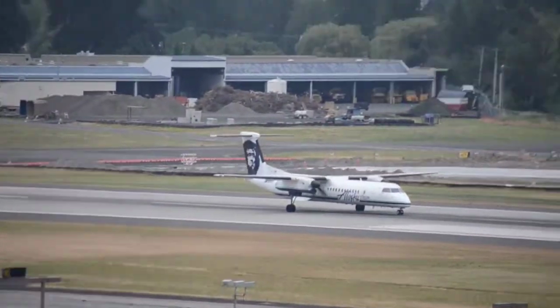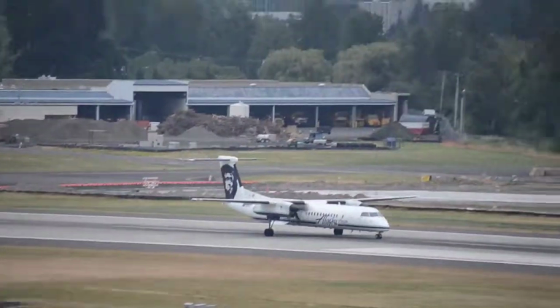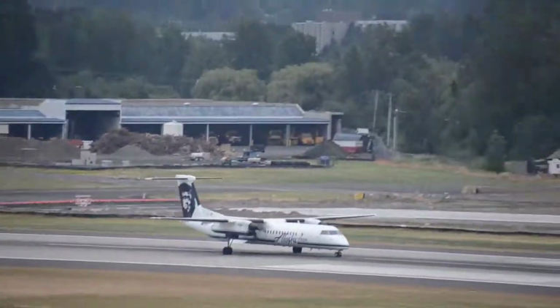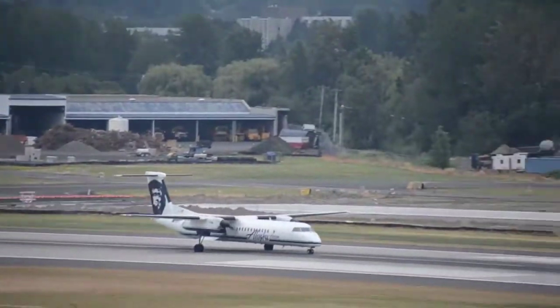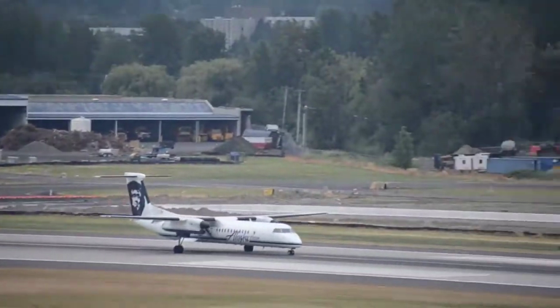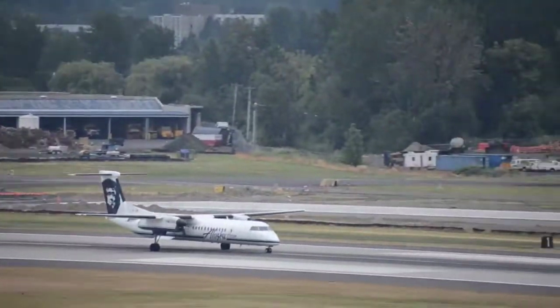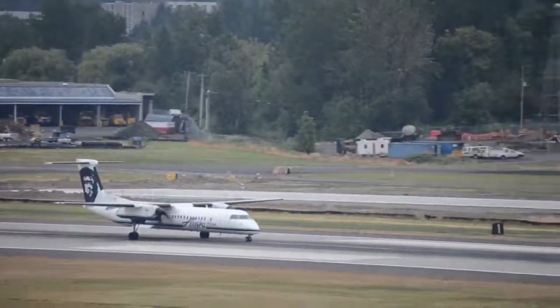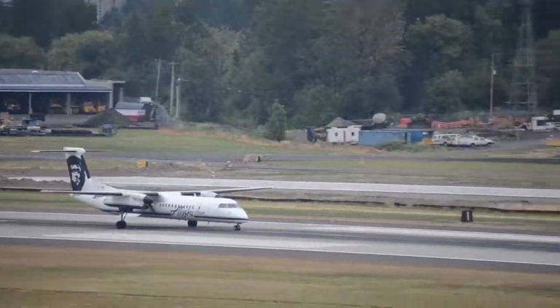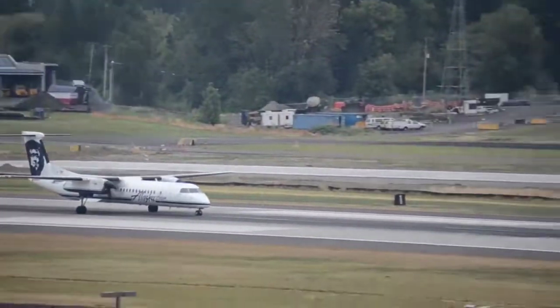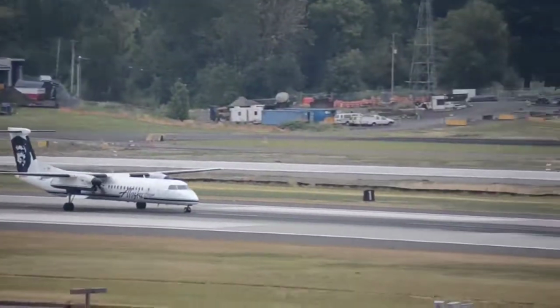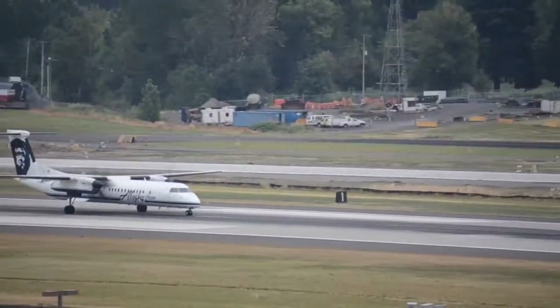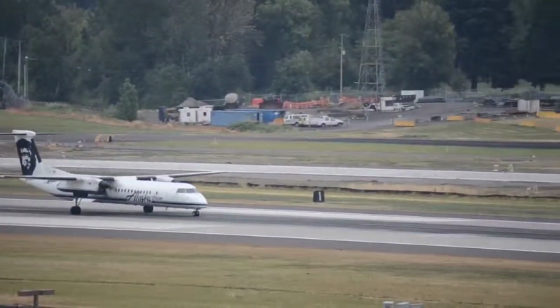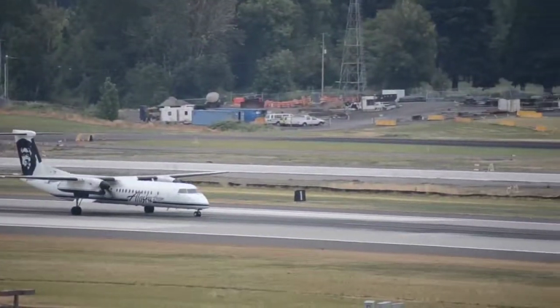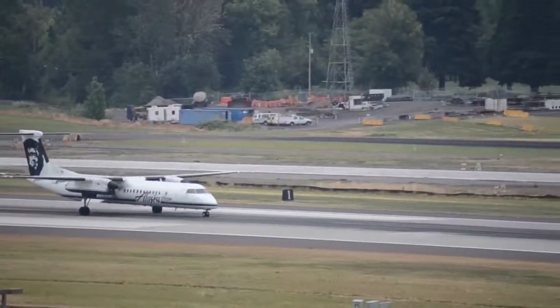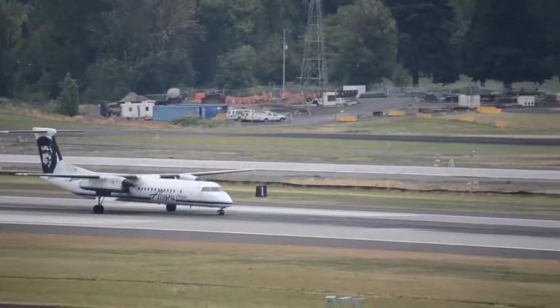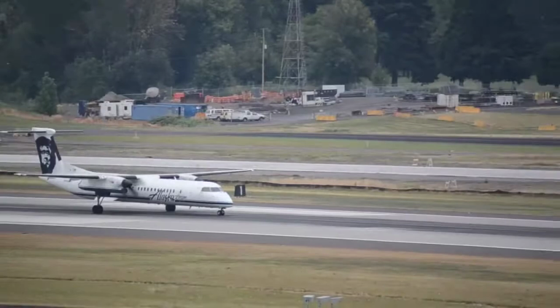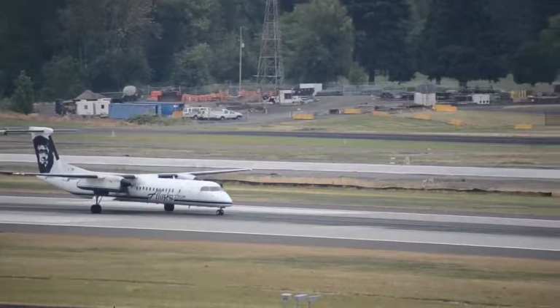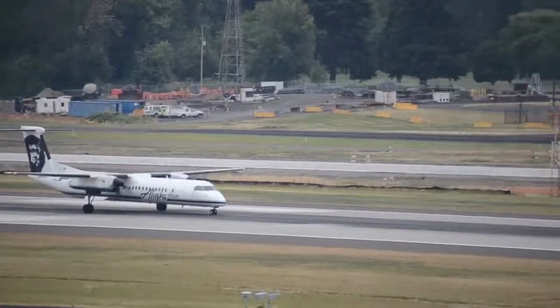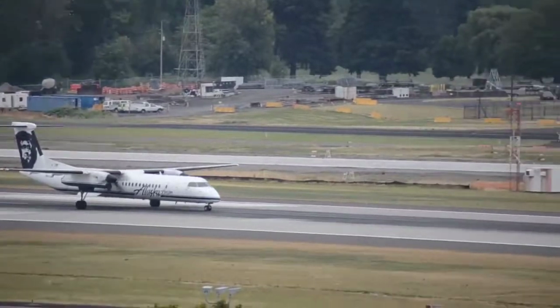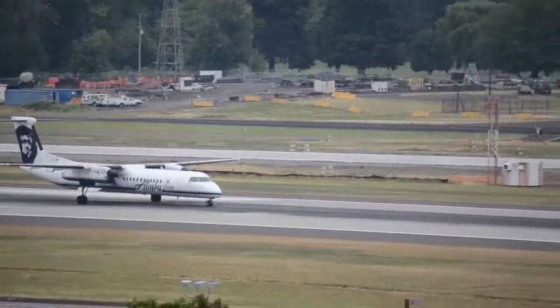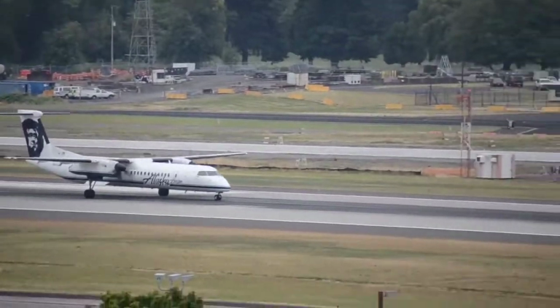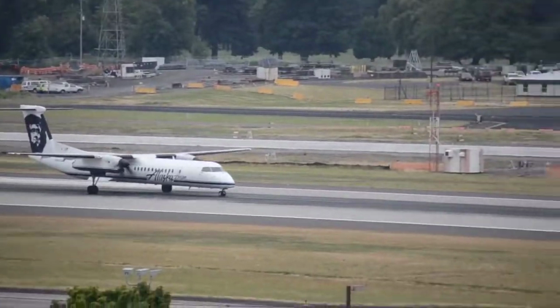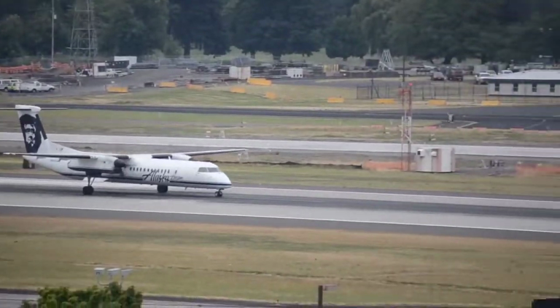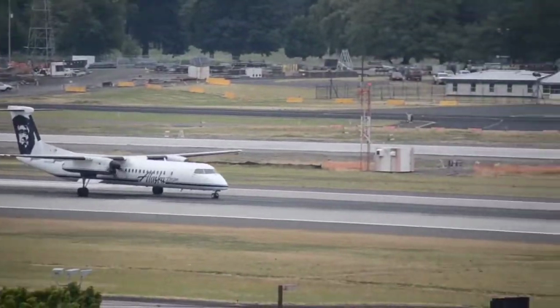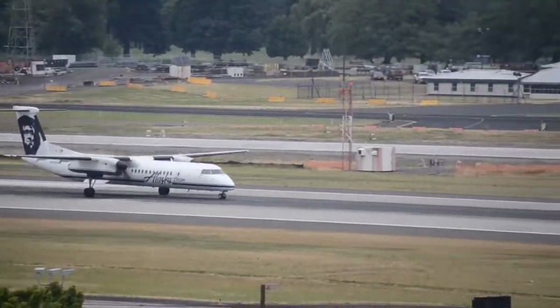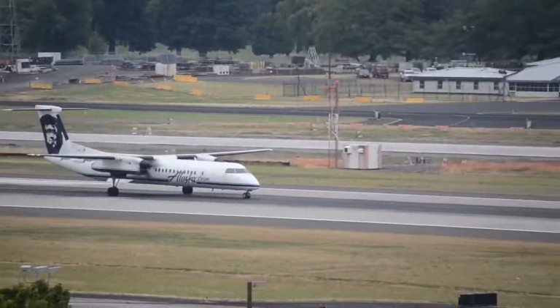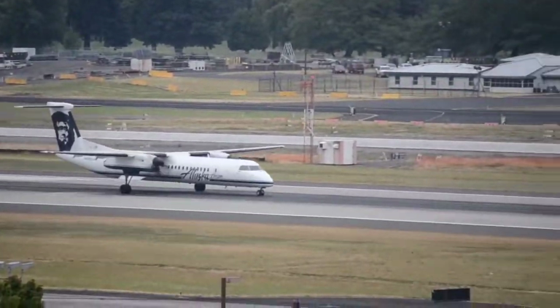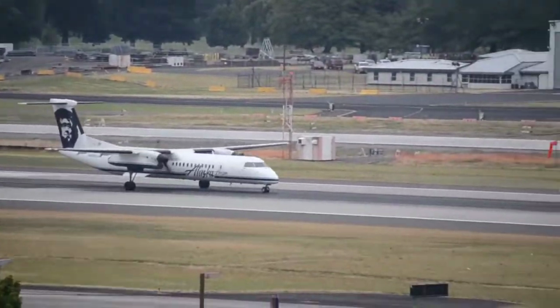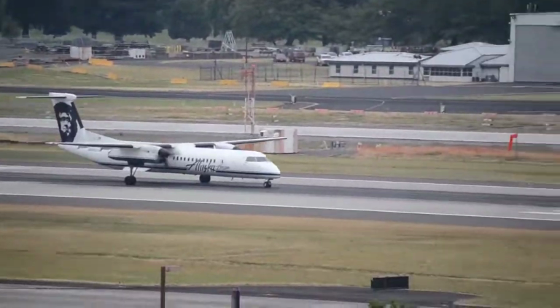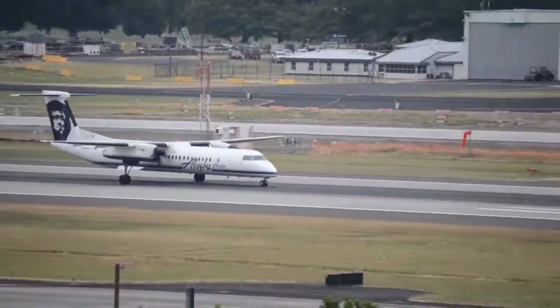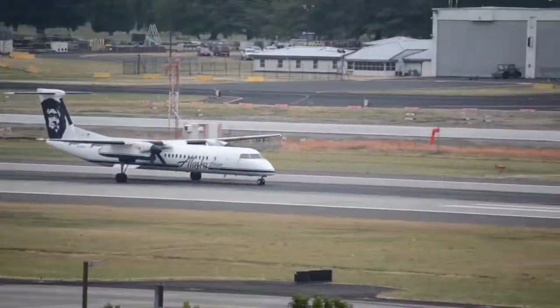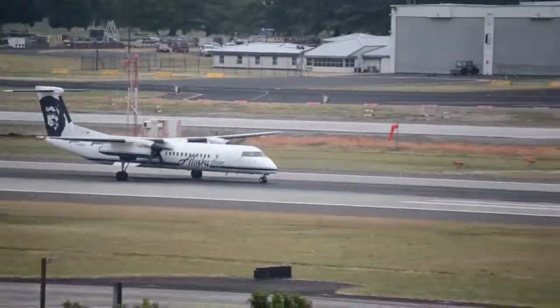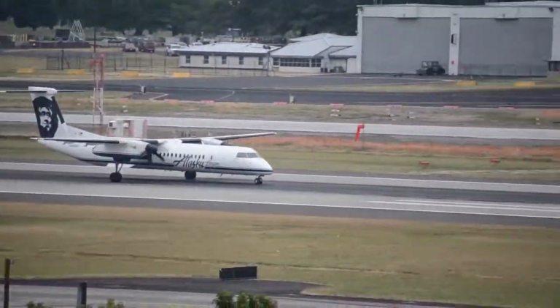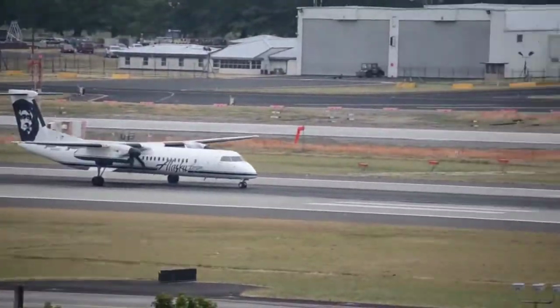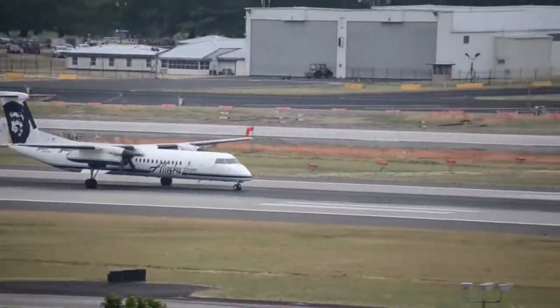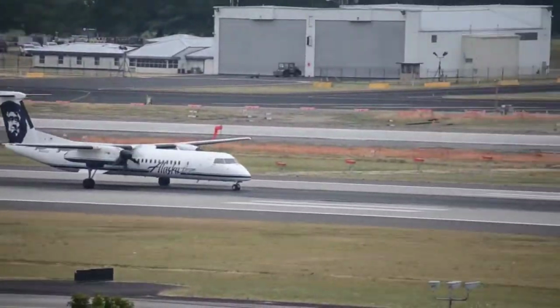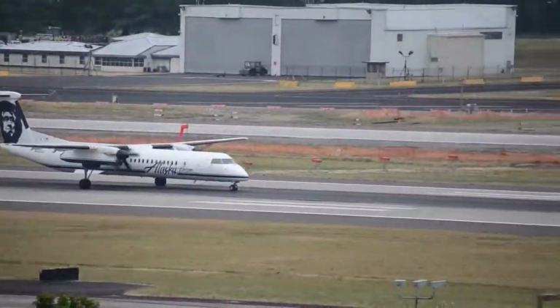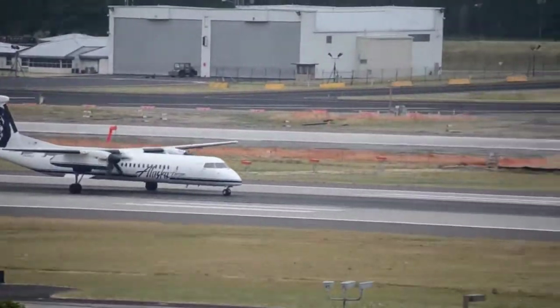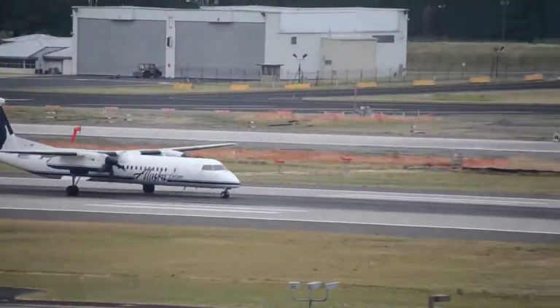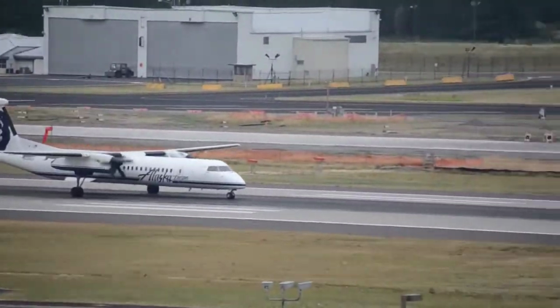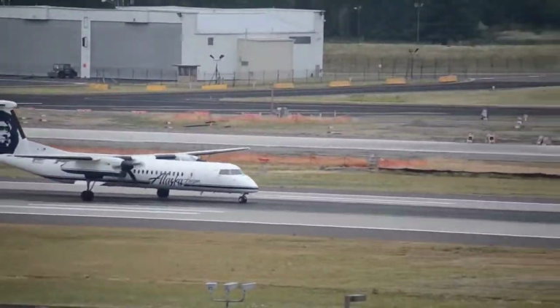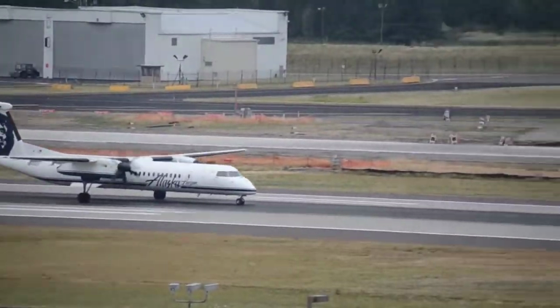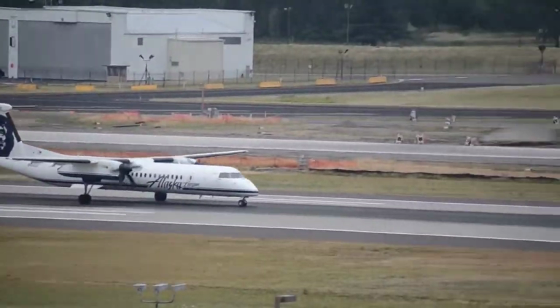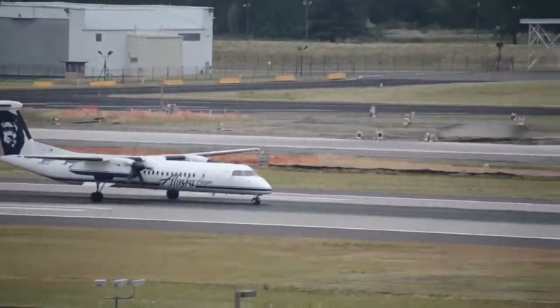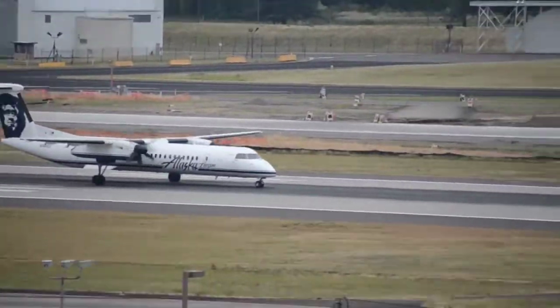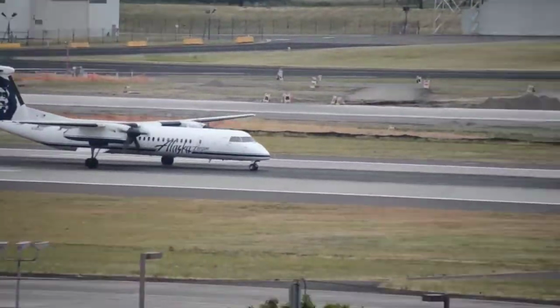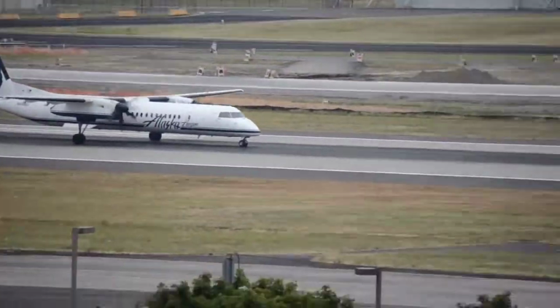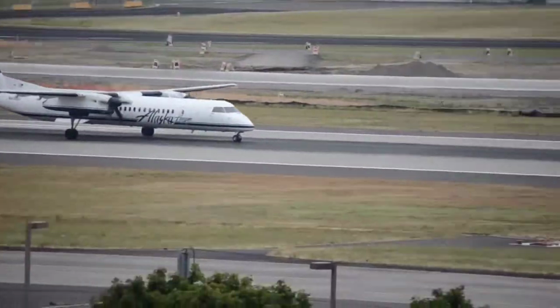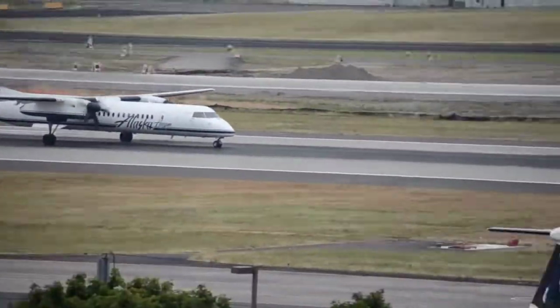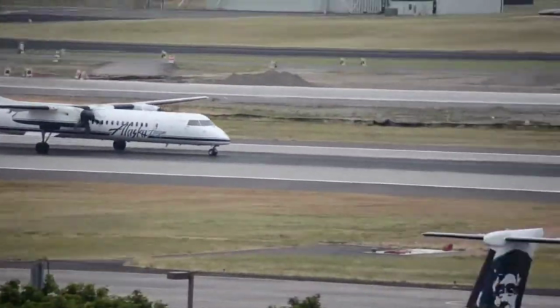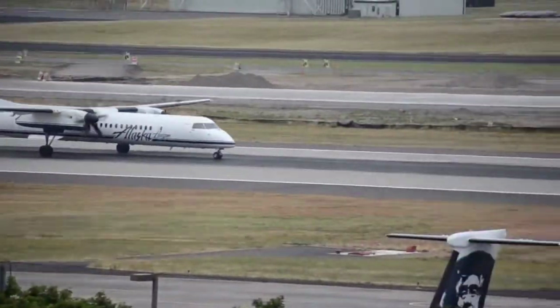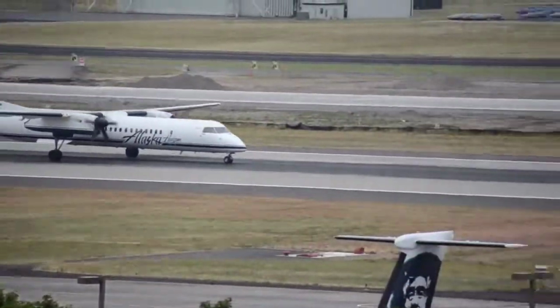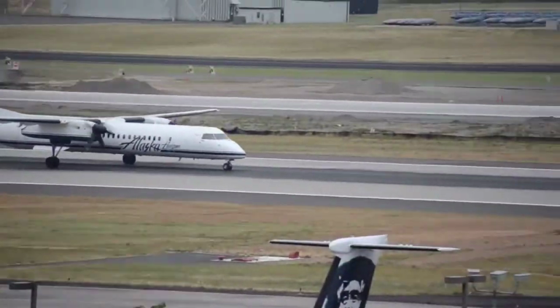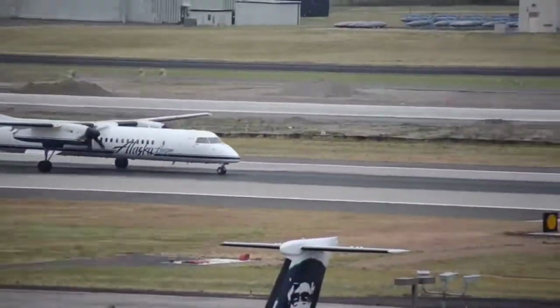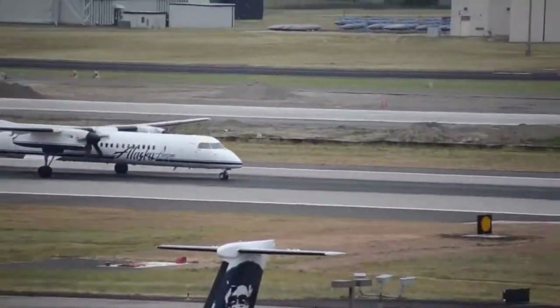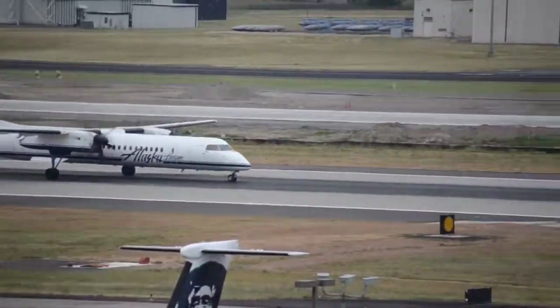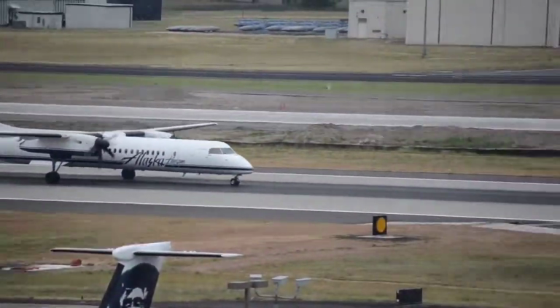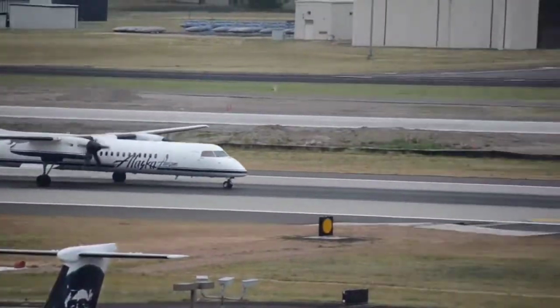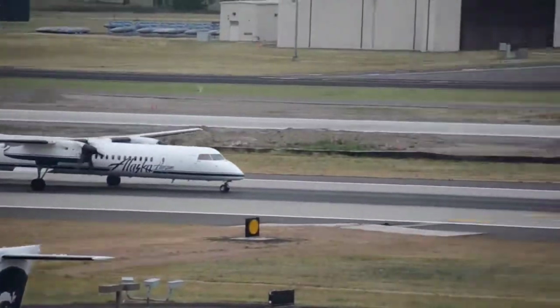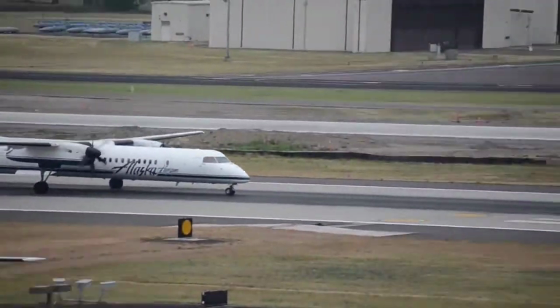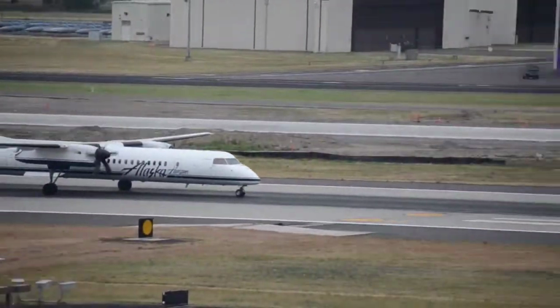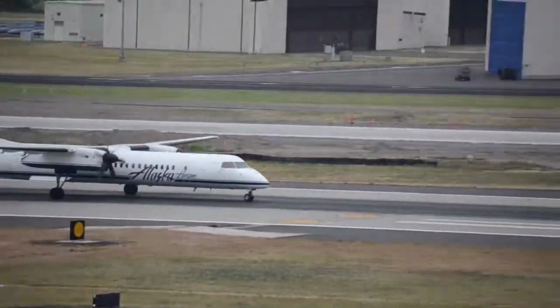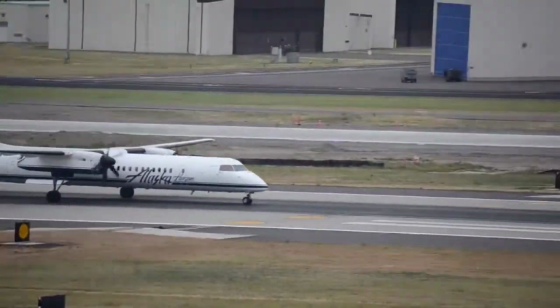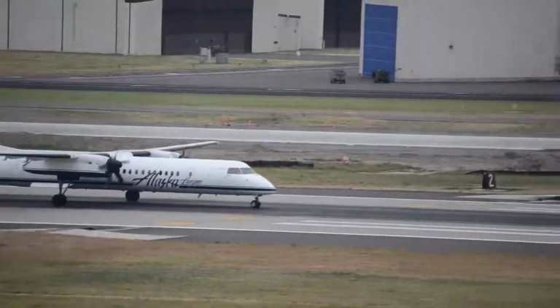114-13-10-548L, cleared for takeoff, fly runway heading. Runway heading, cleared for takeoff to your left horizon, 14.